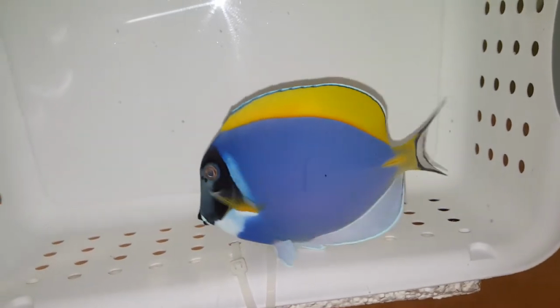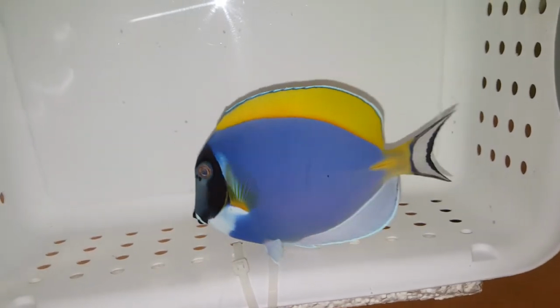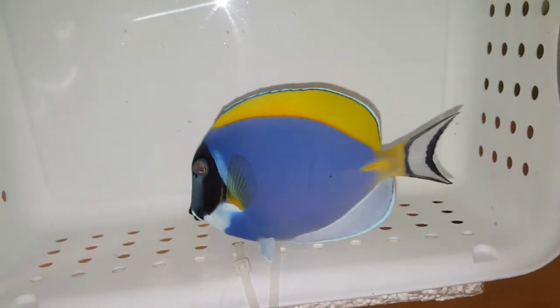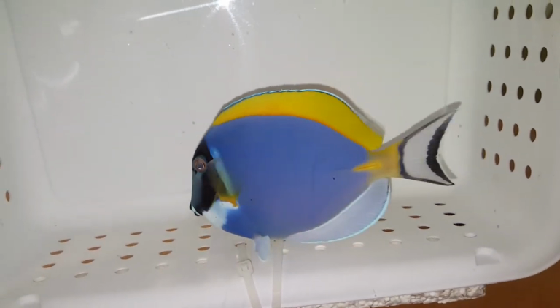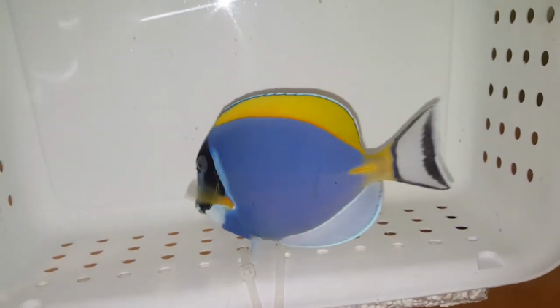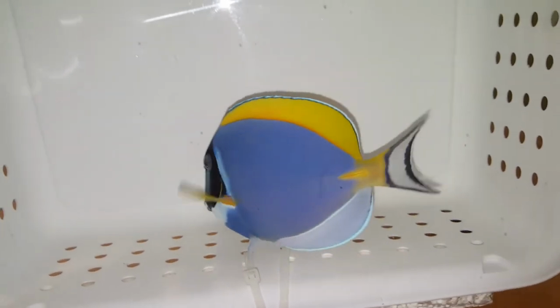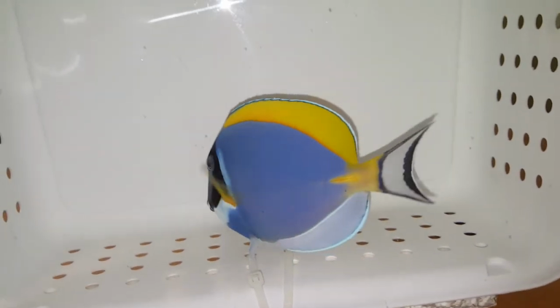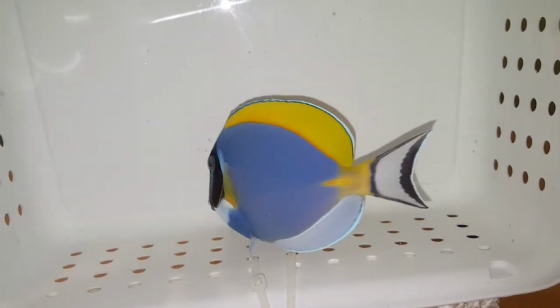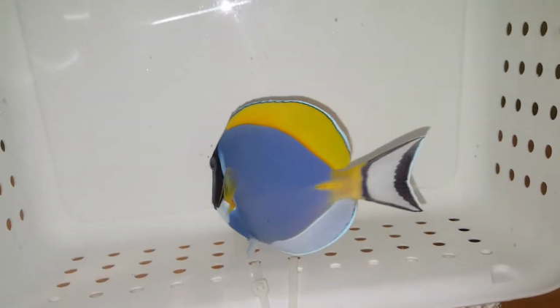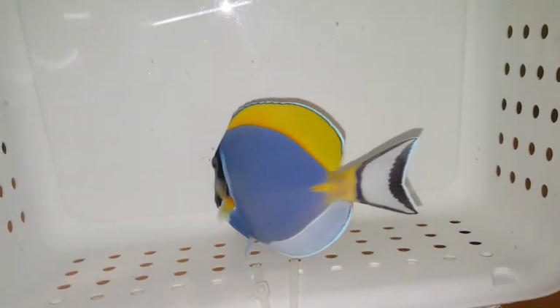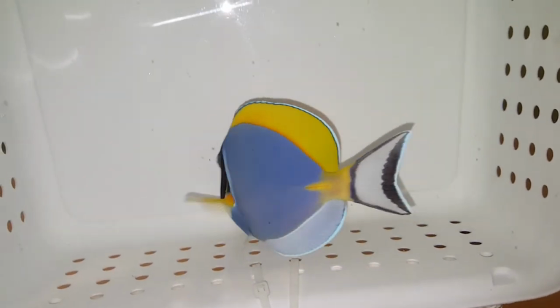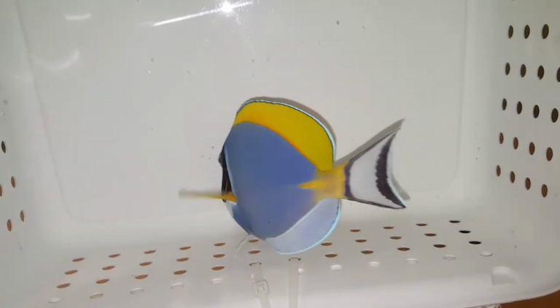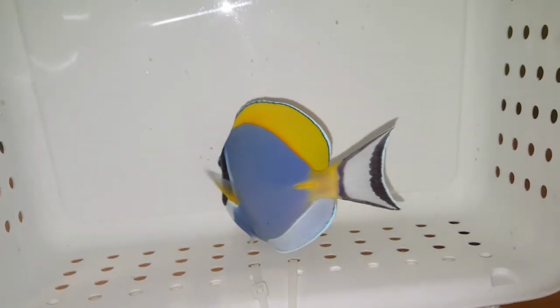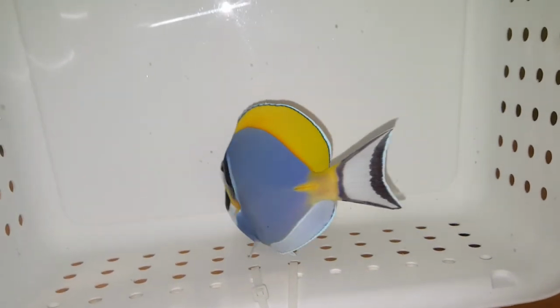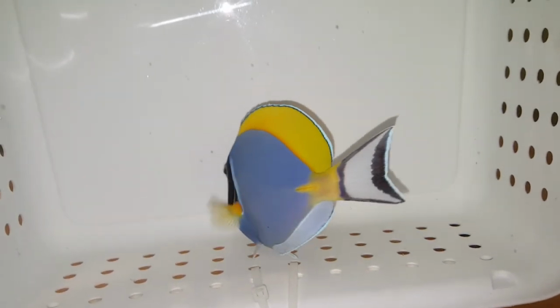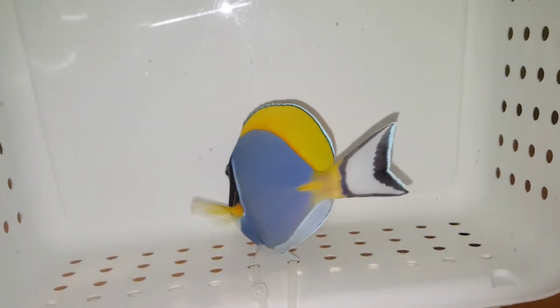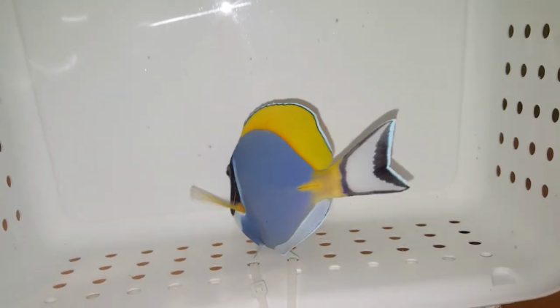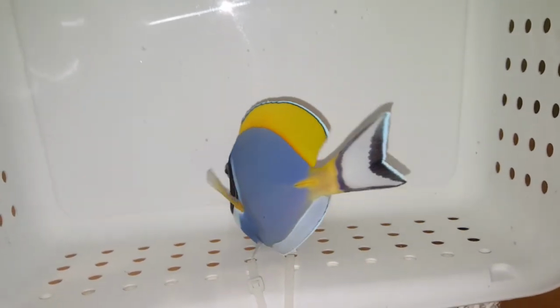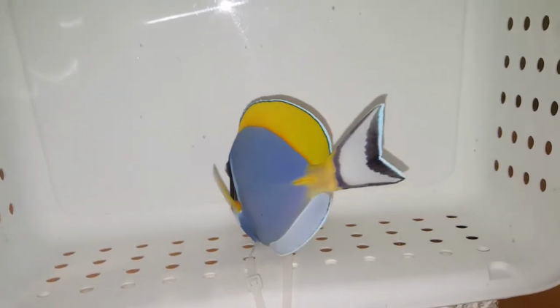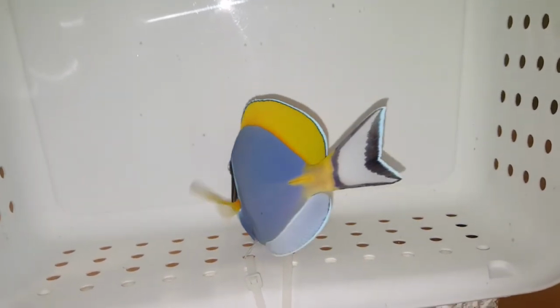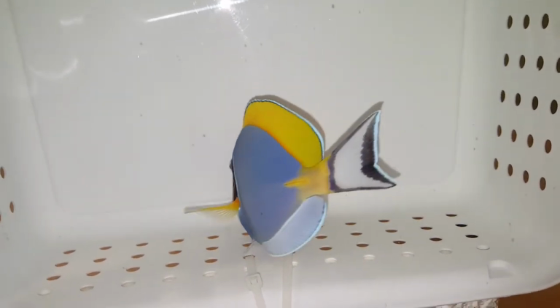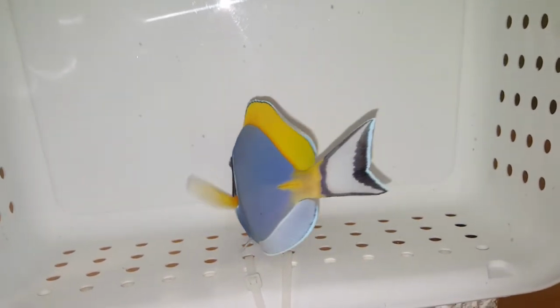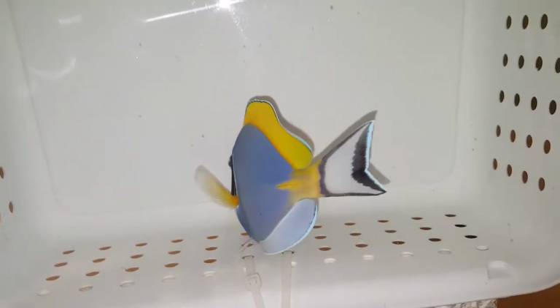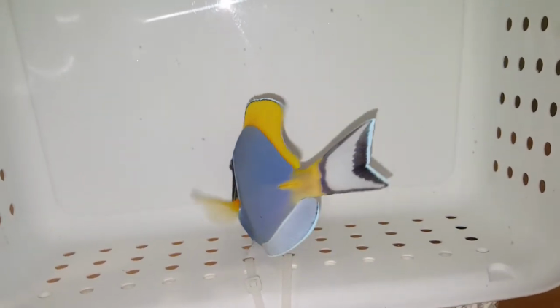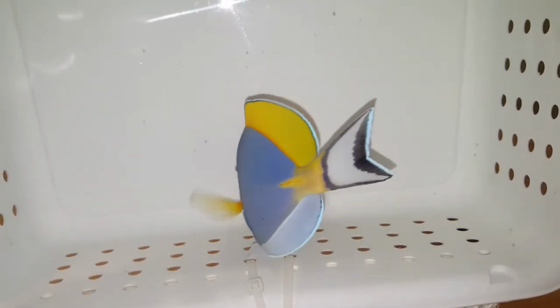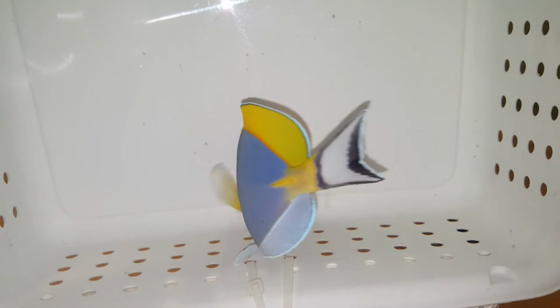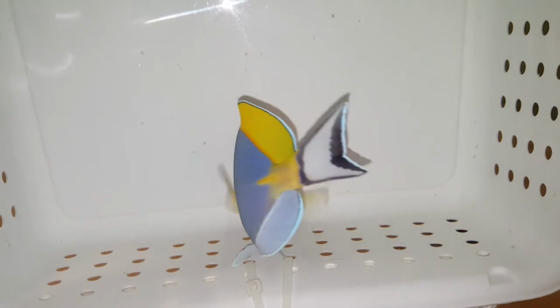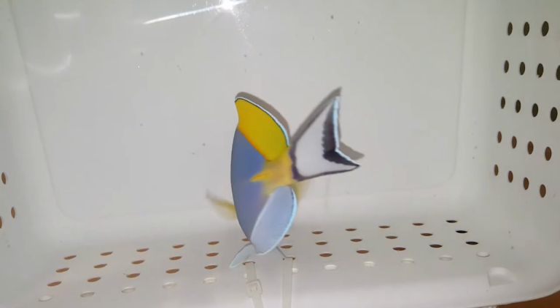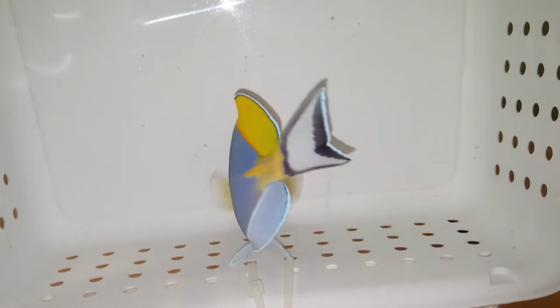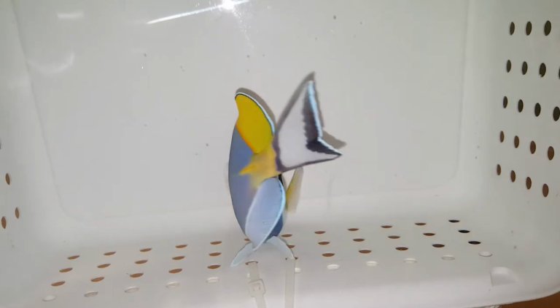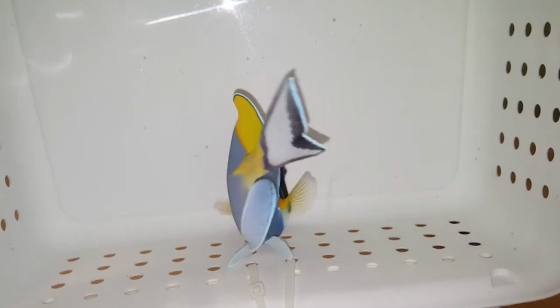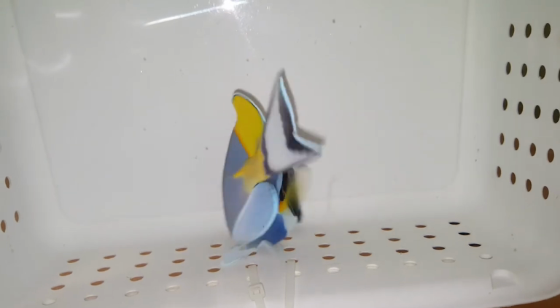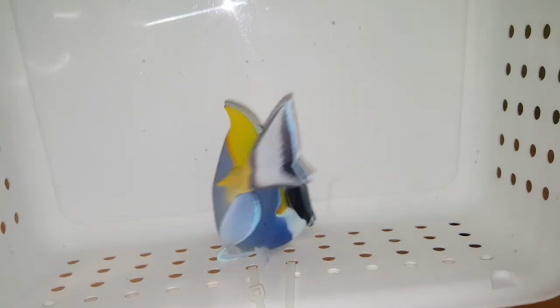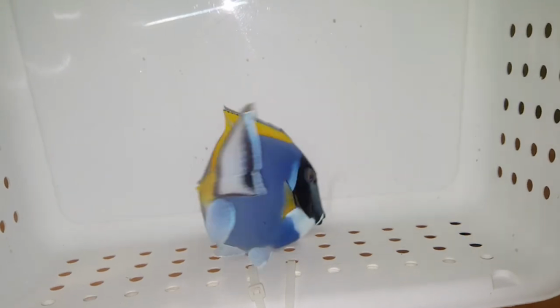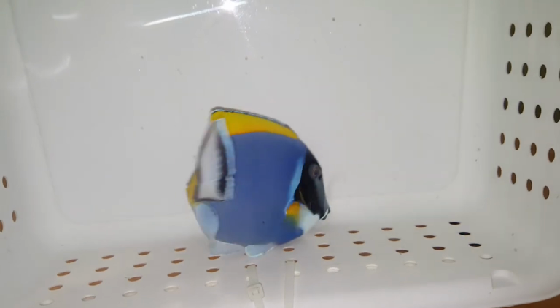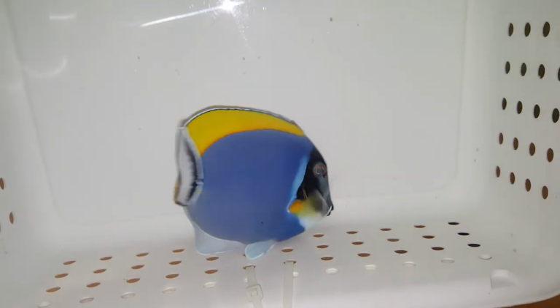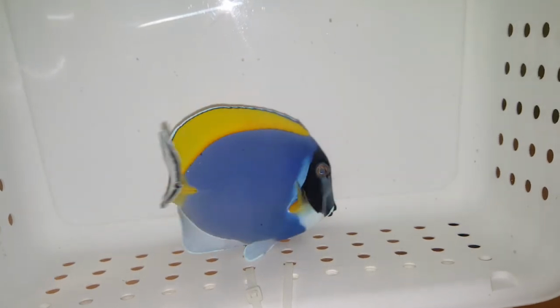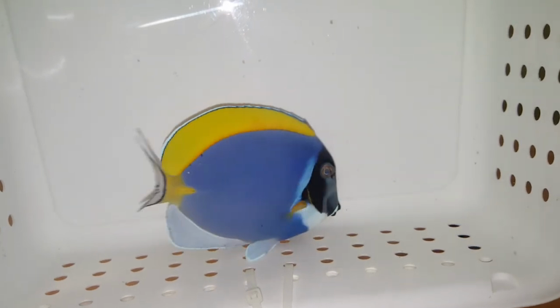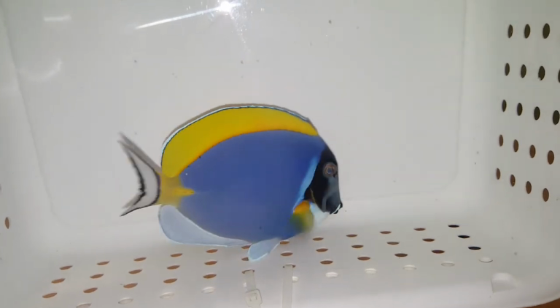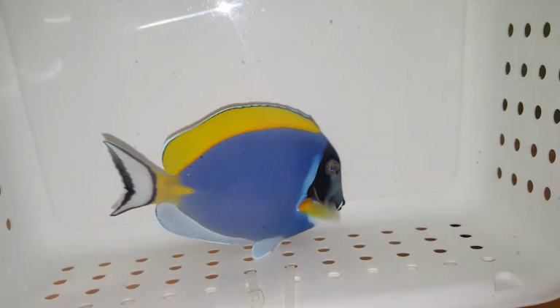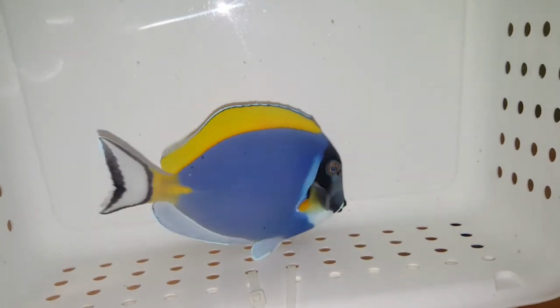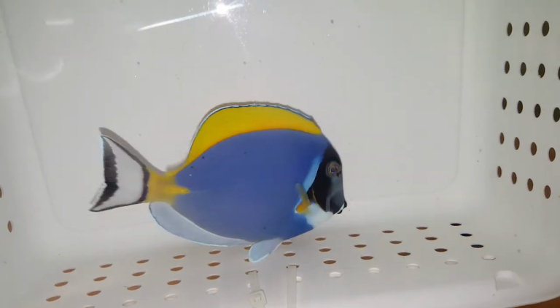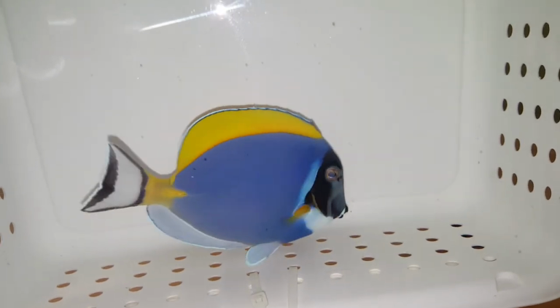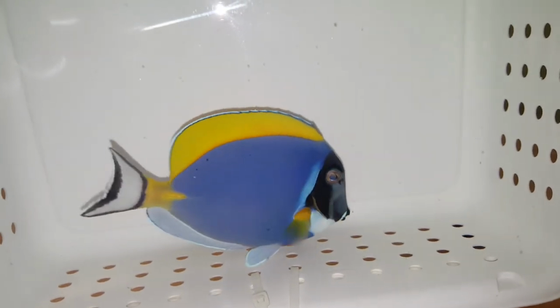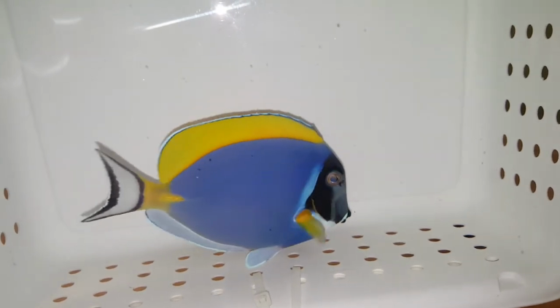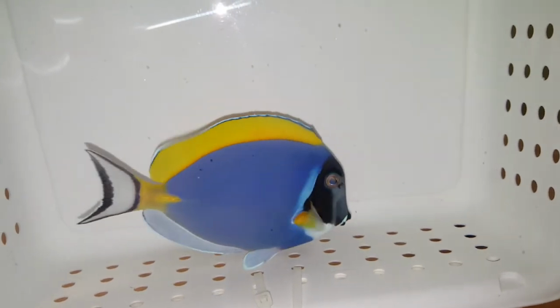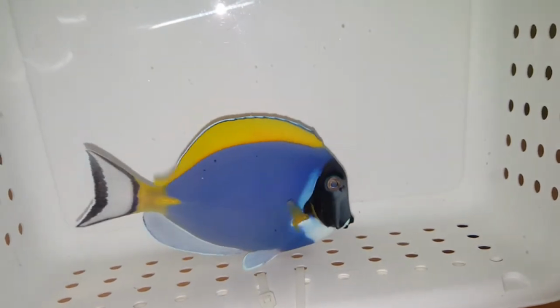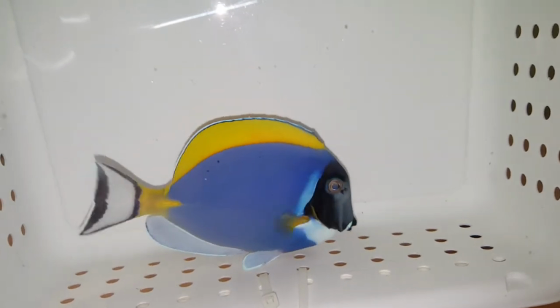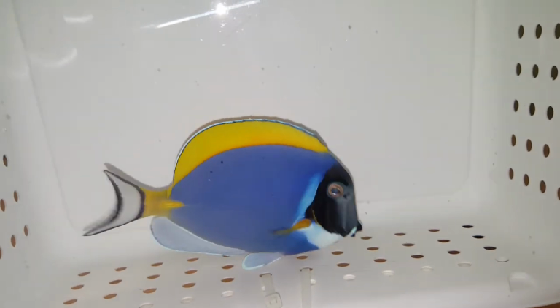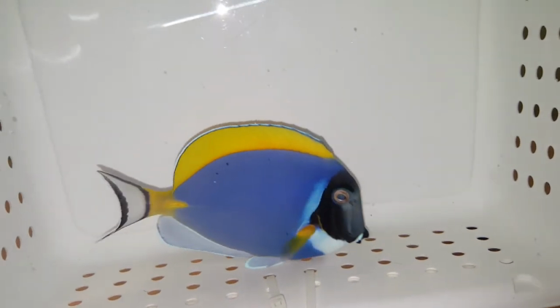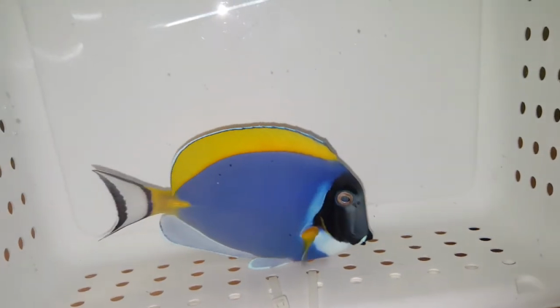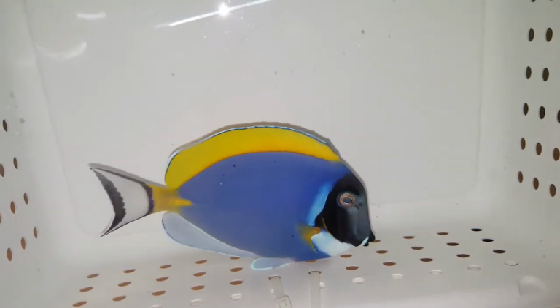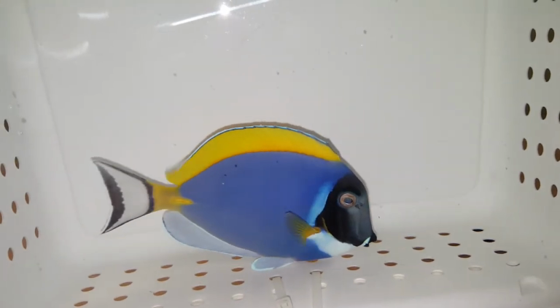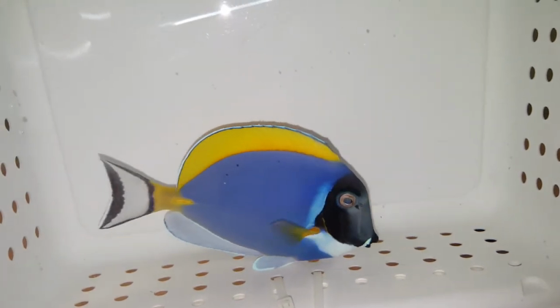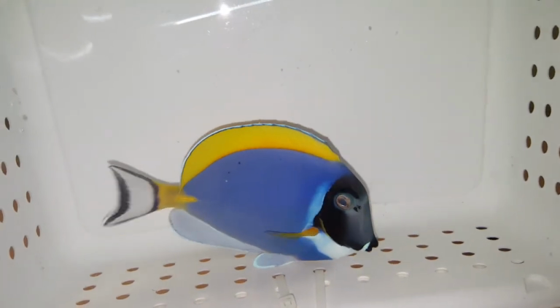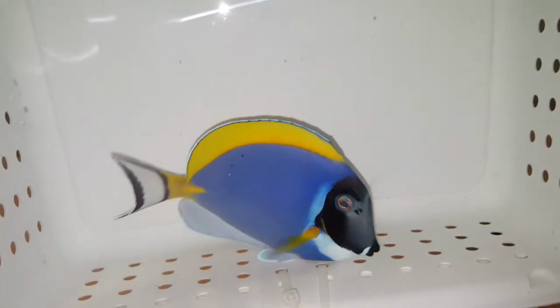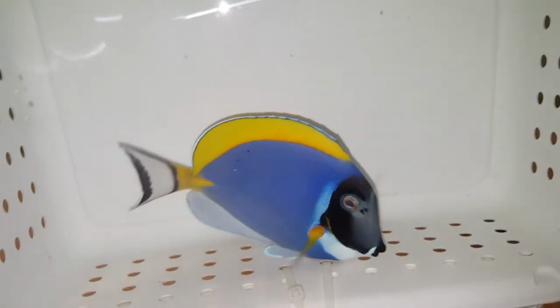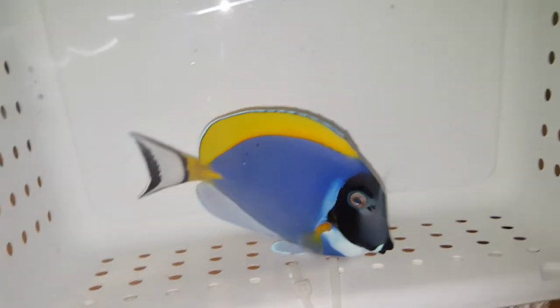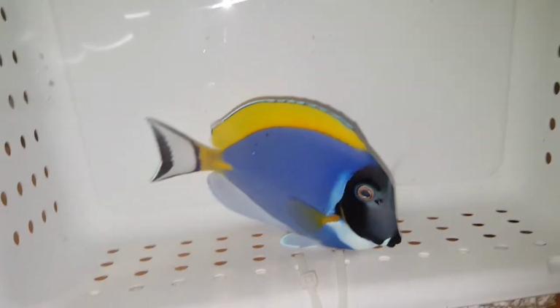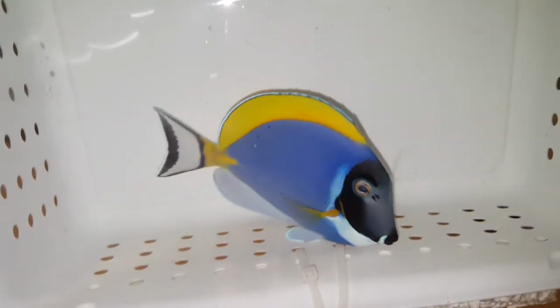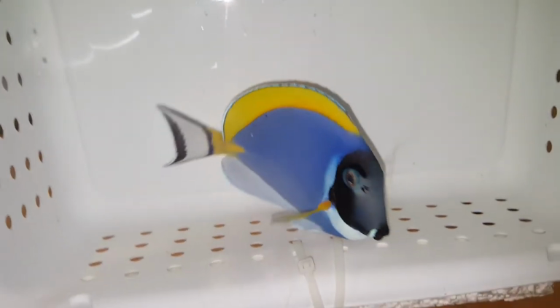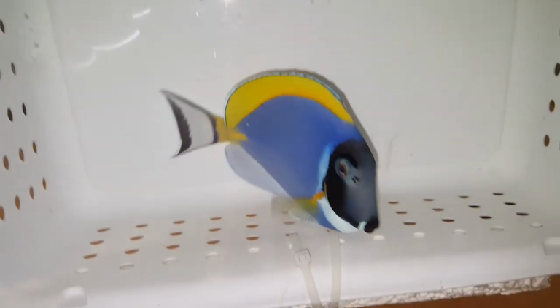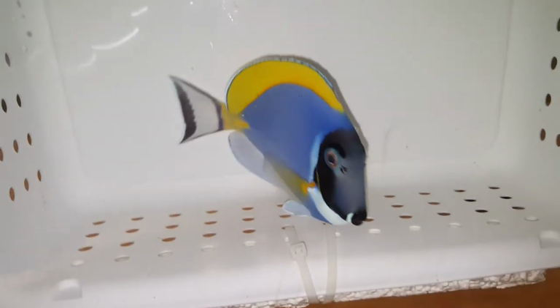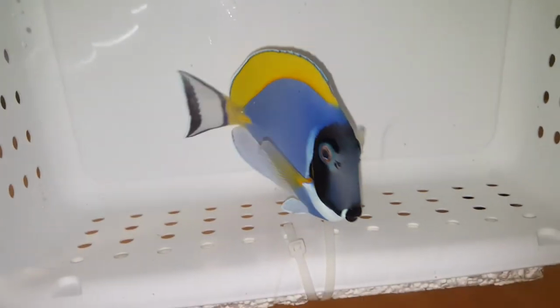It wouldn't stand still on me, and I'm calling it six inches but I think it's more like six and a quarter. I'm going to say screw it, let's just call it six.